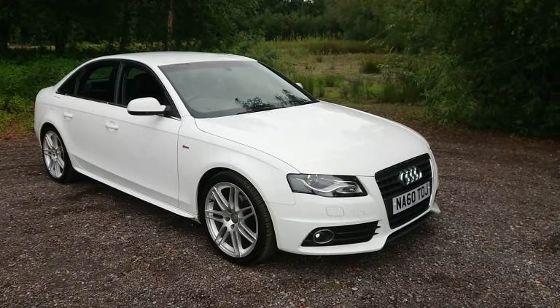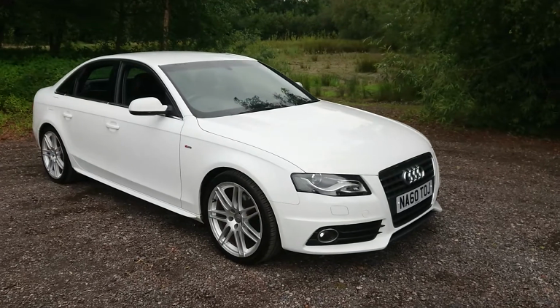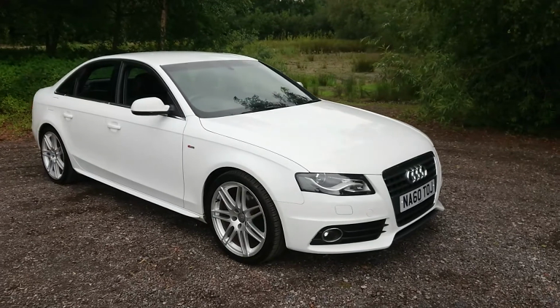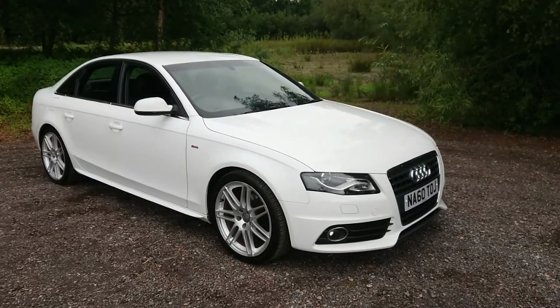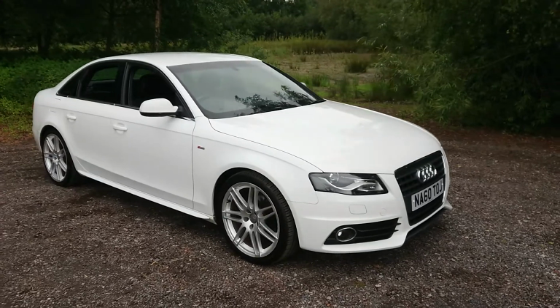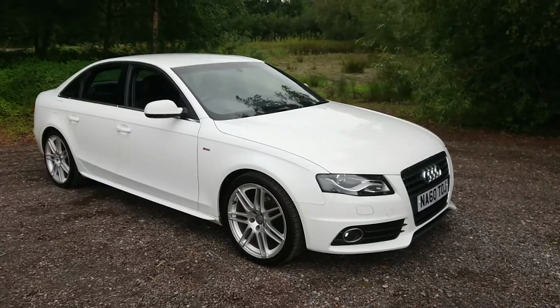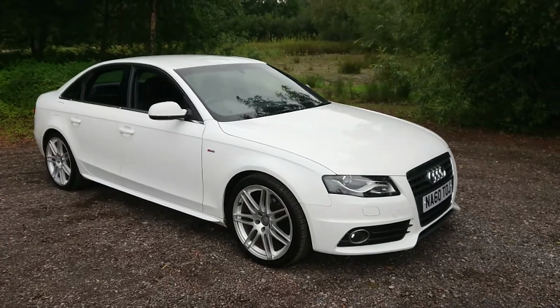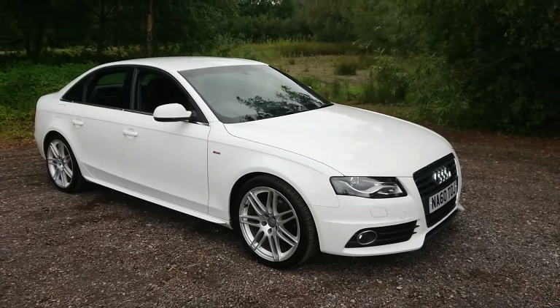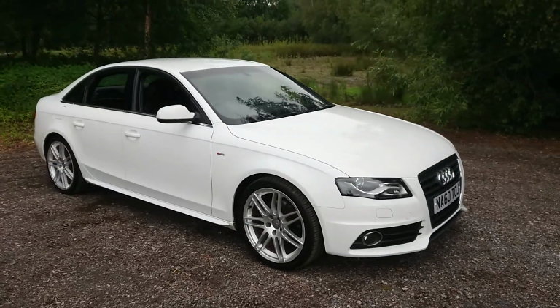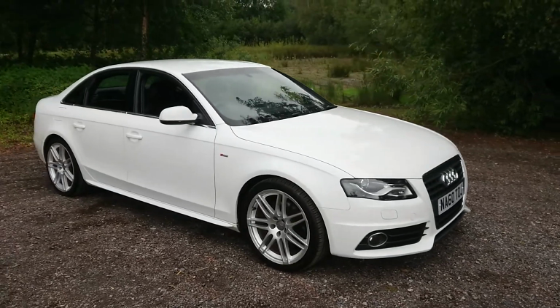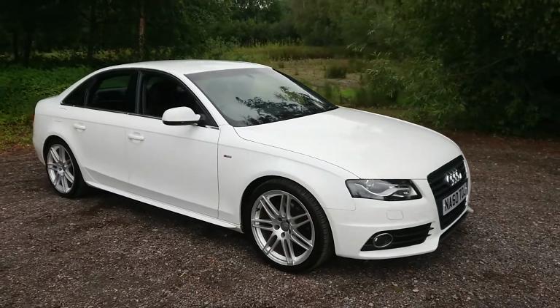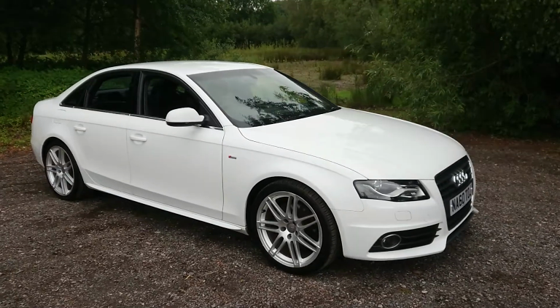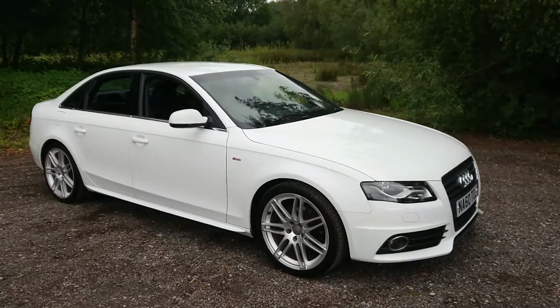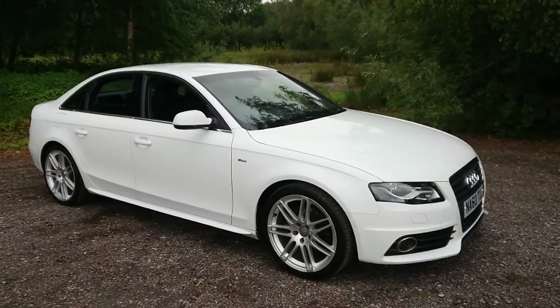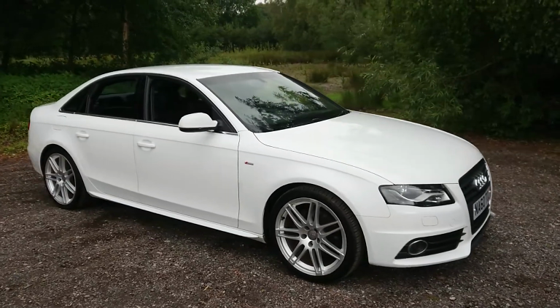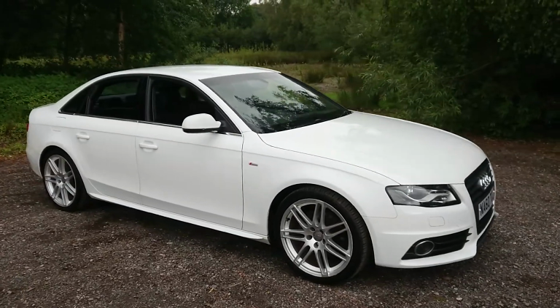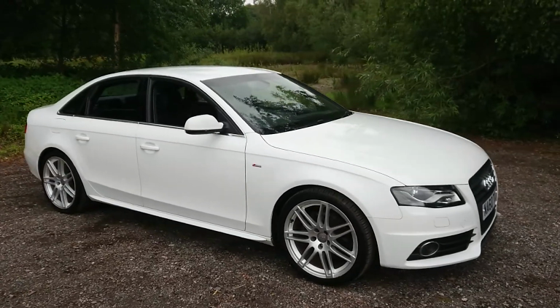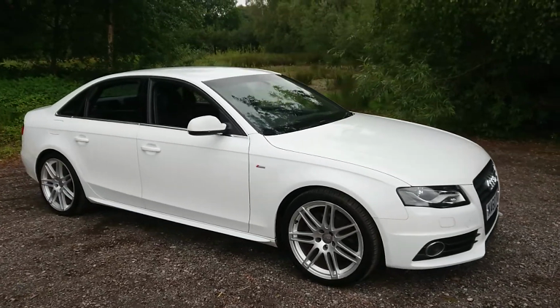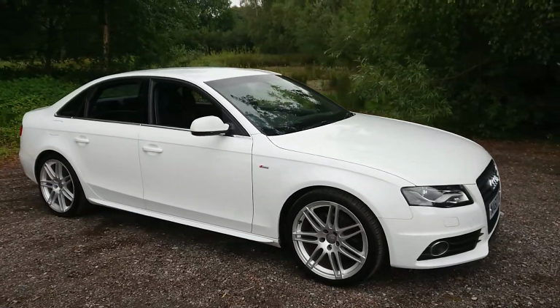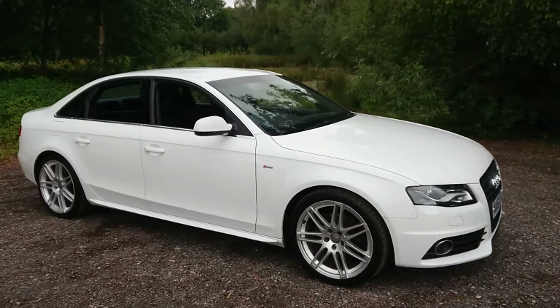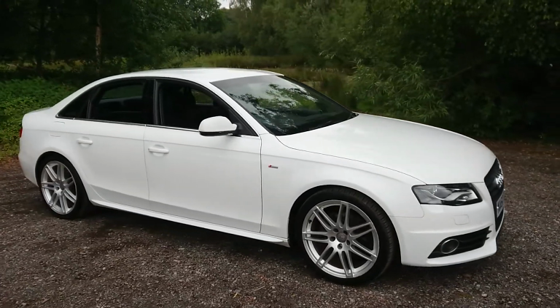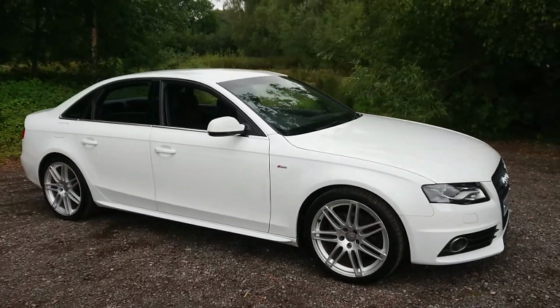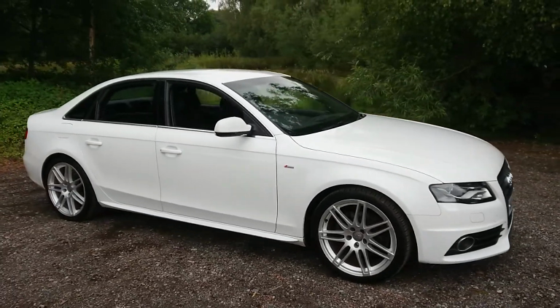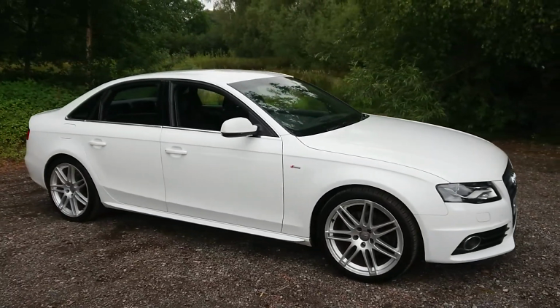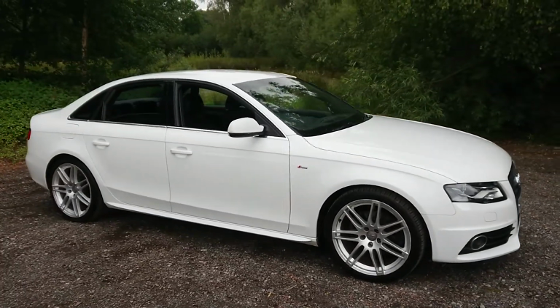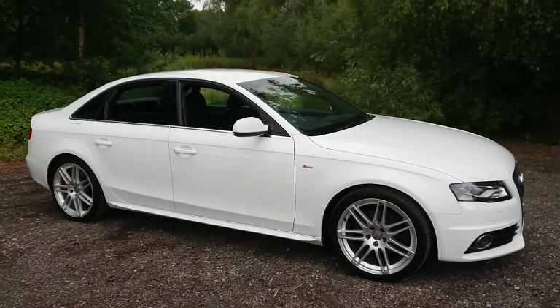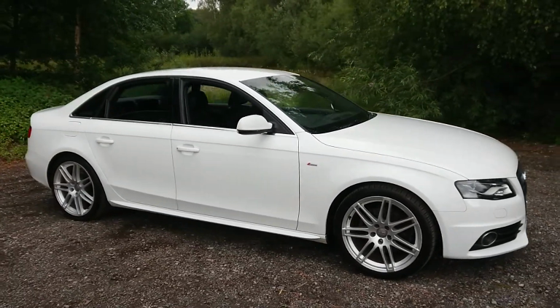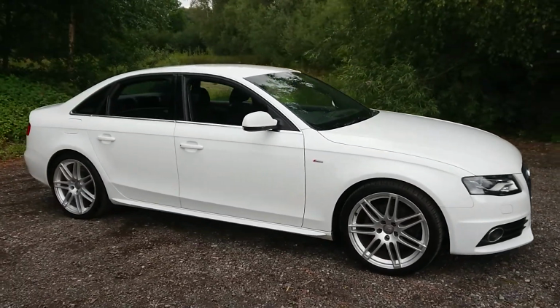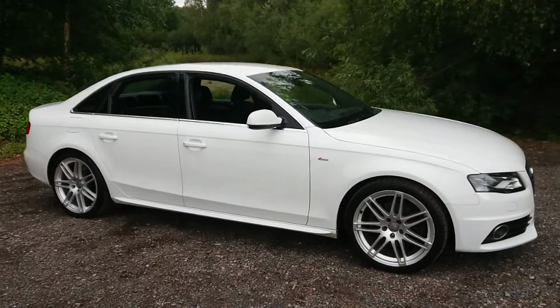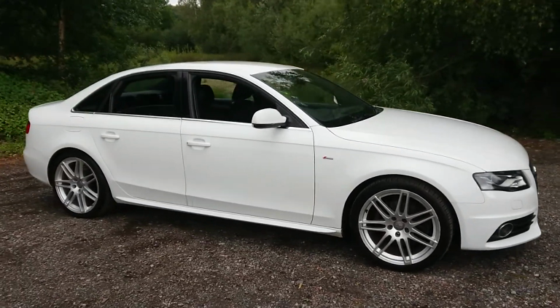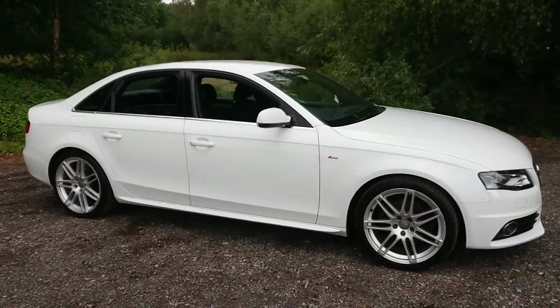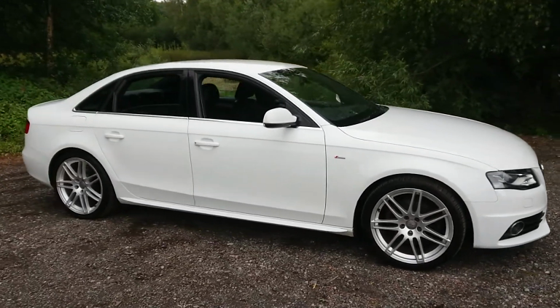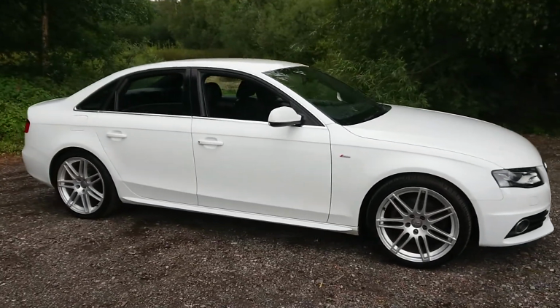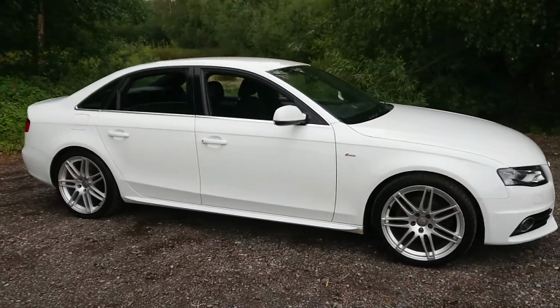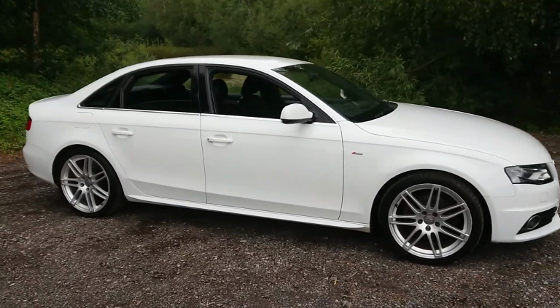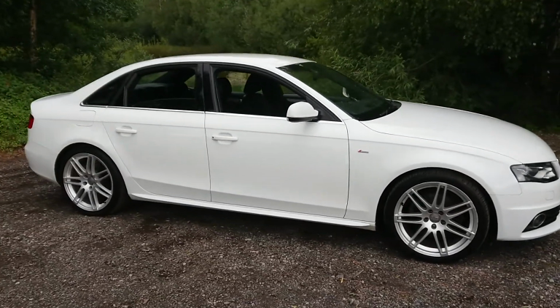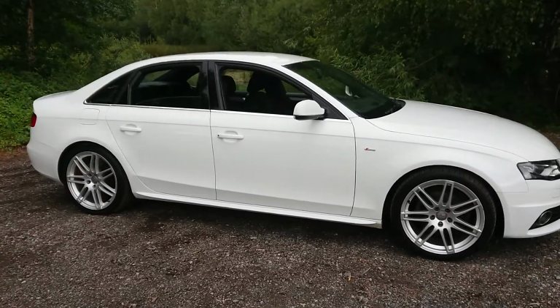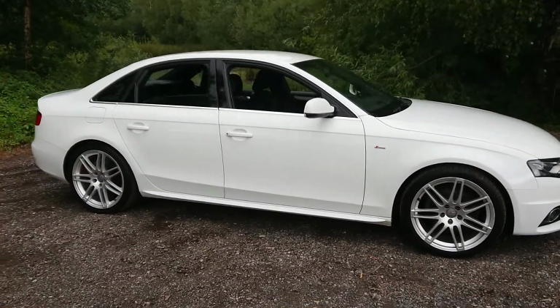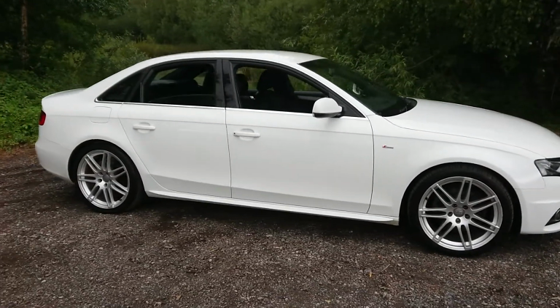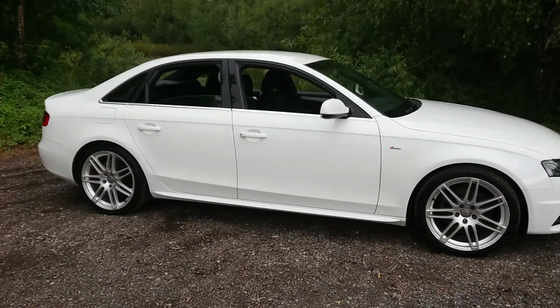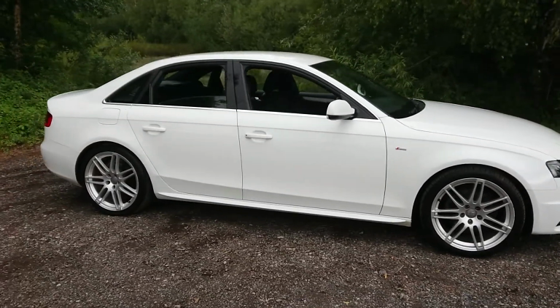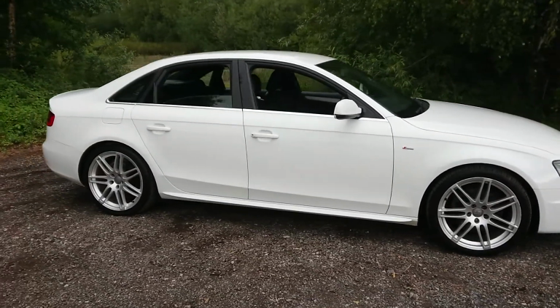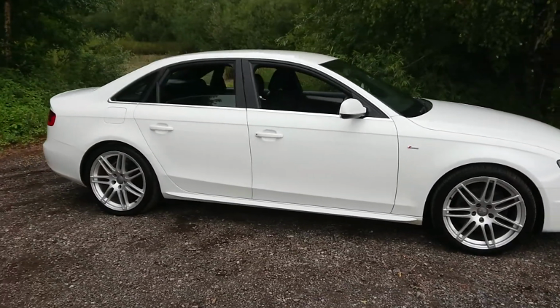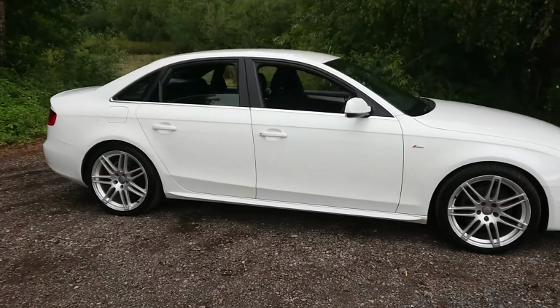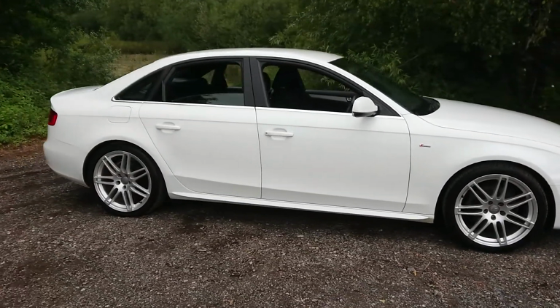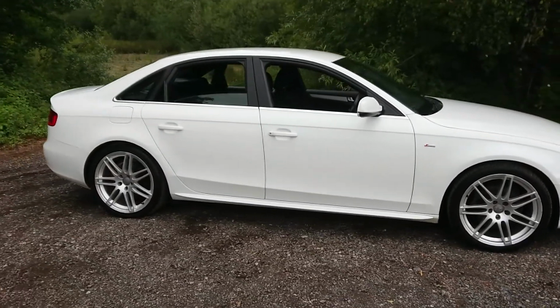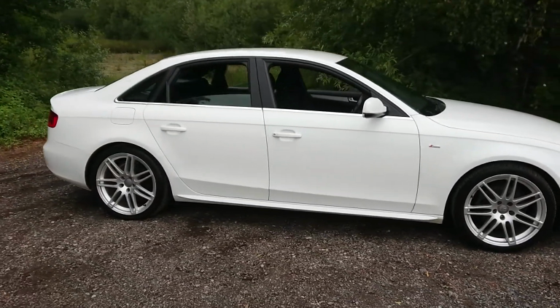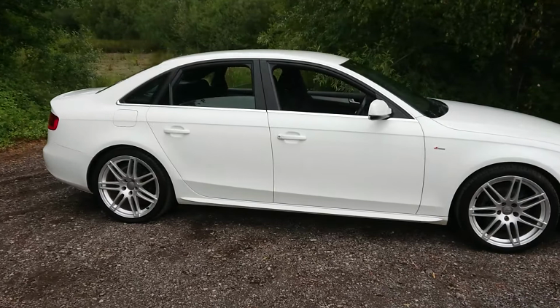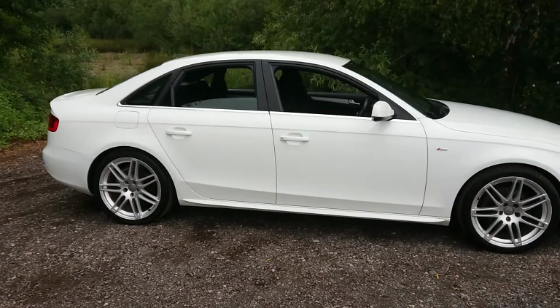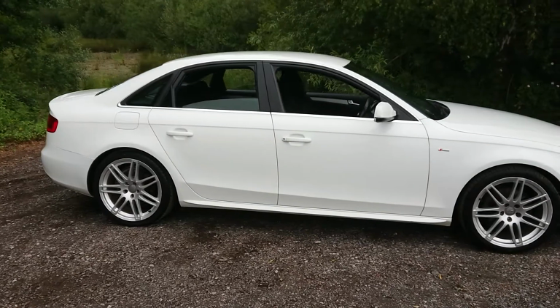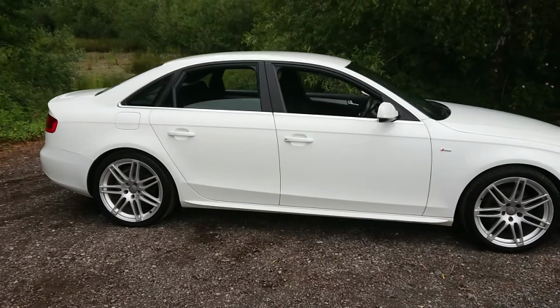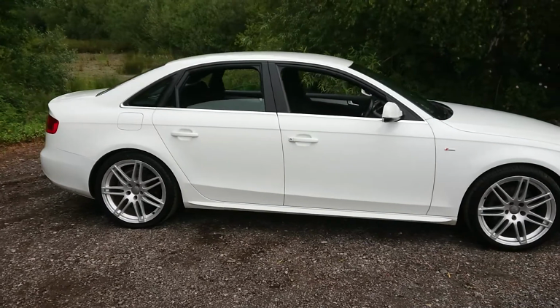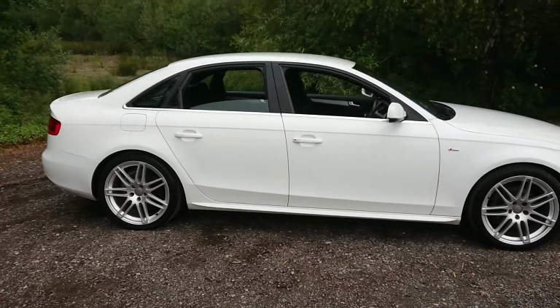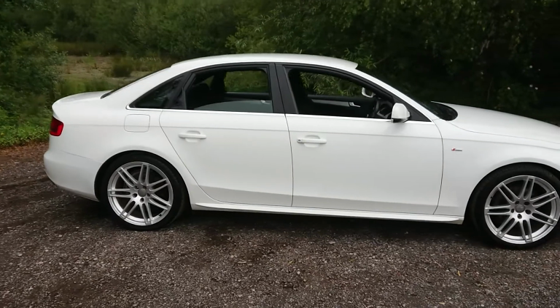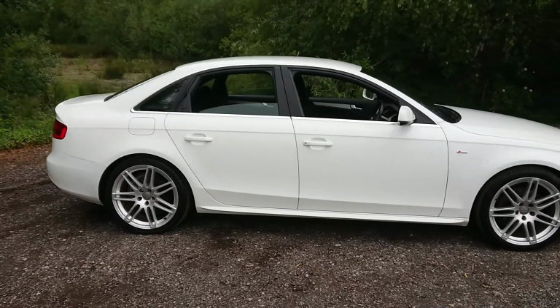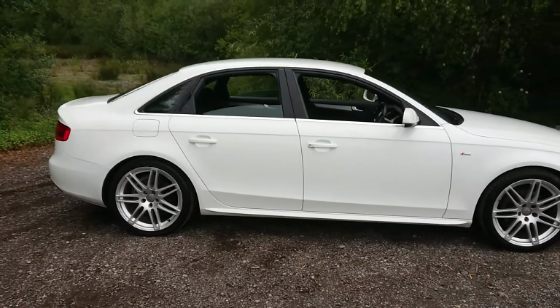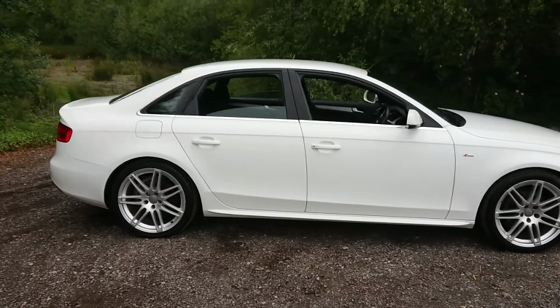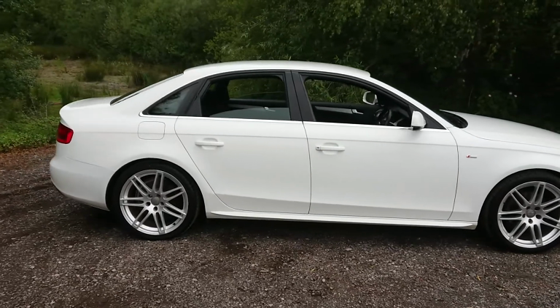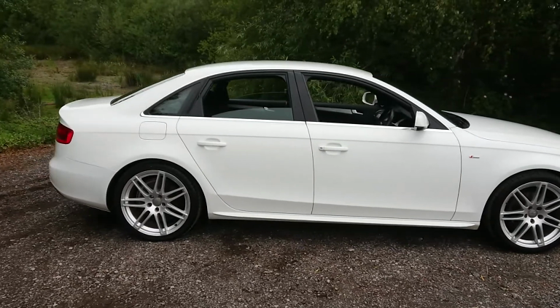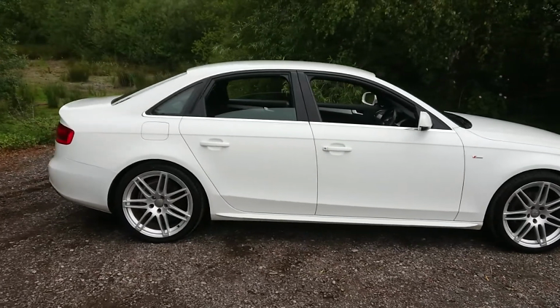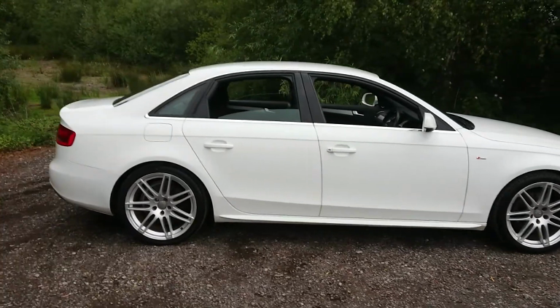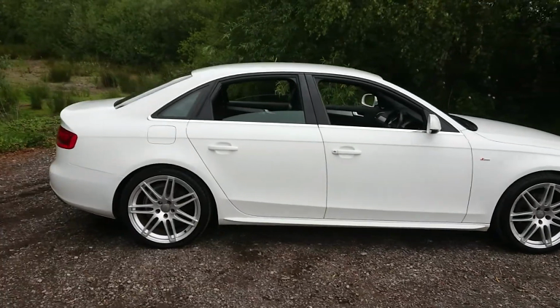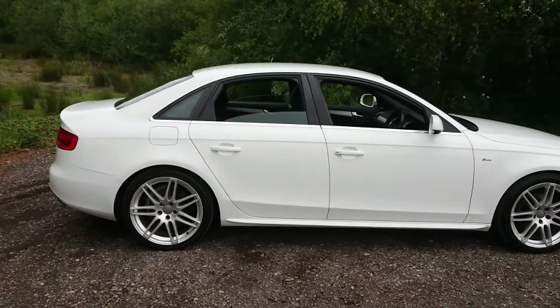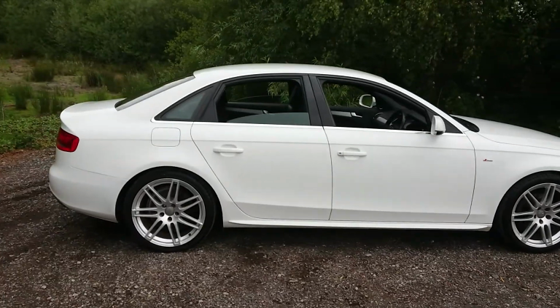It has covered 92,000 miles since new, has had two previous owners and comes with a full service history.